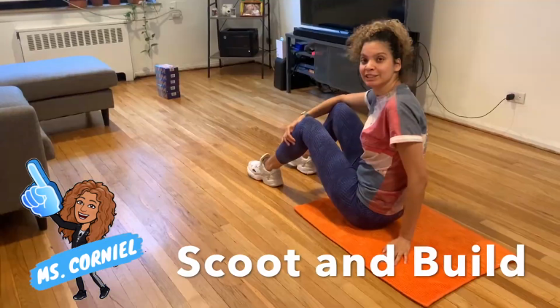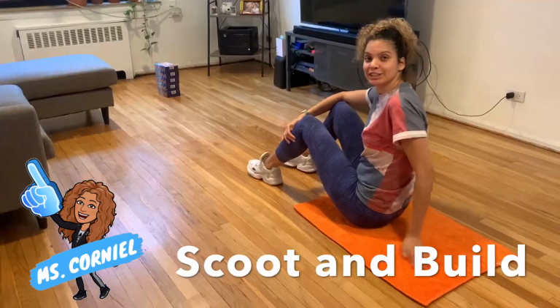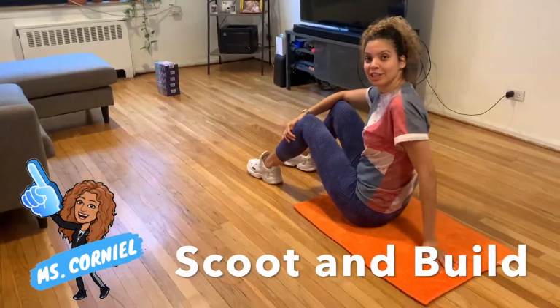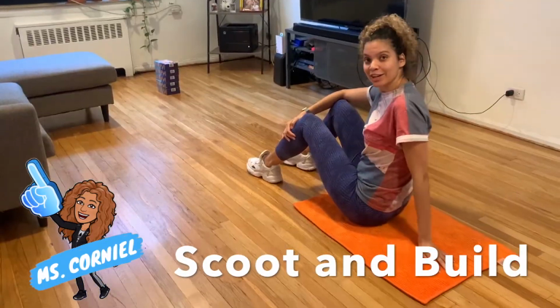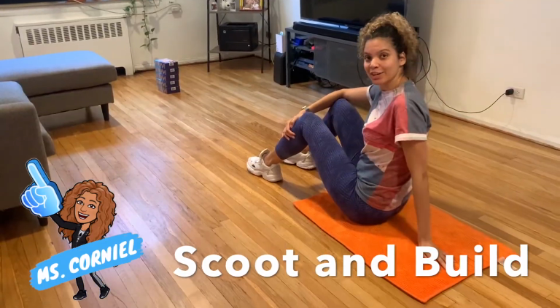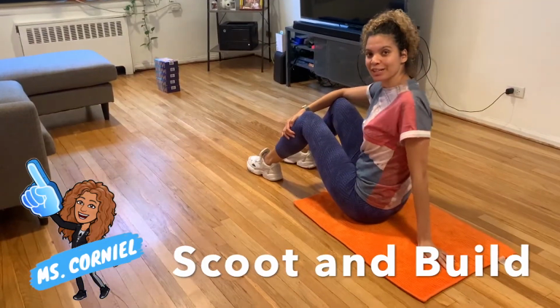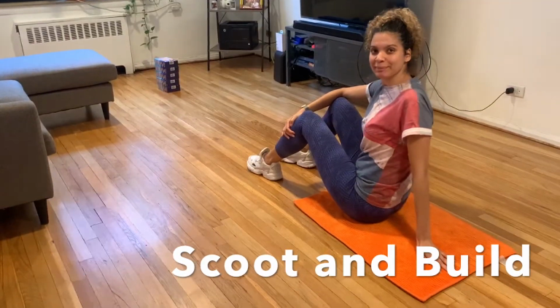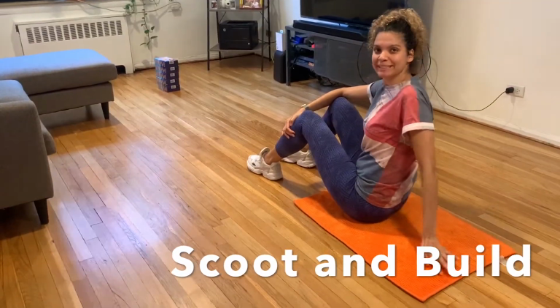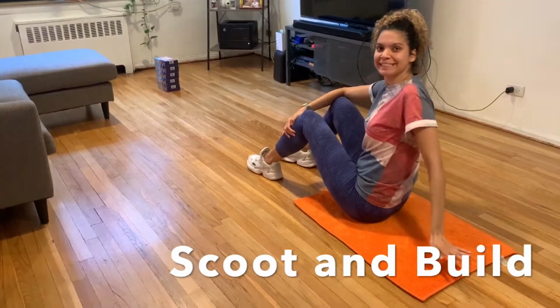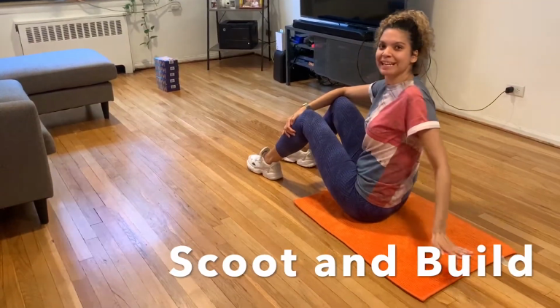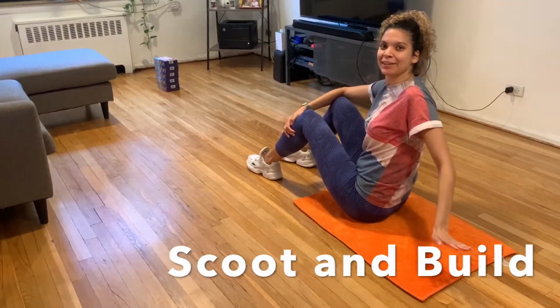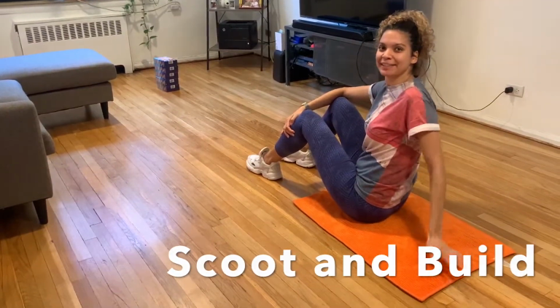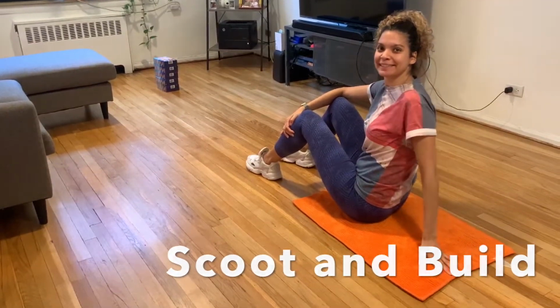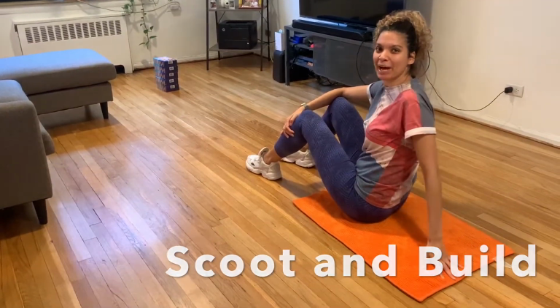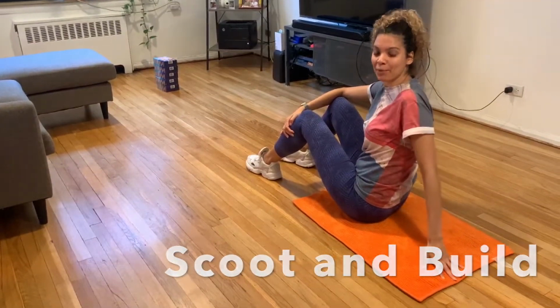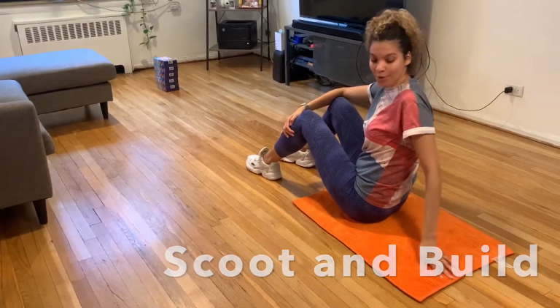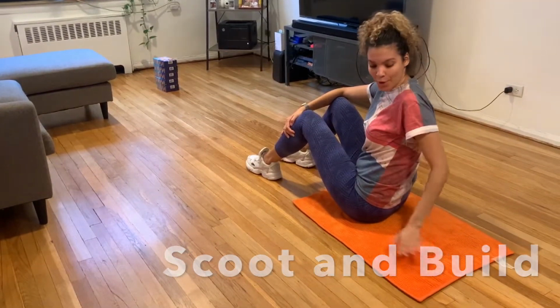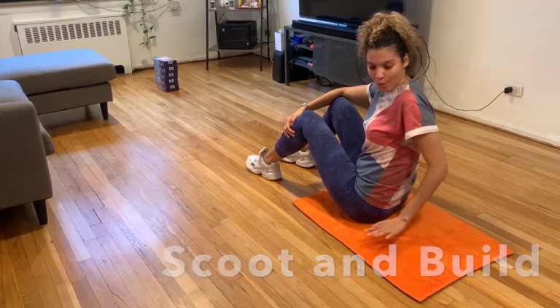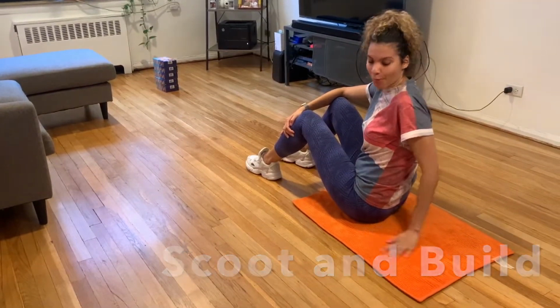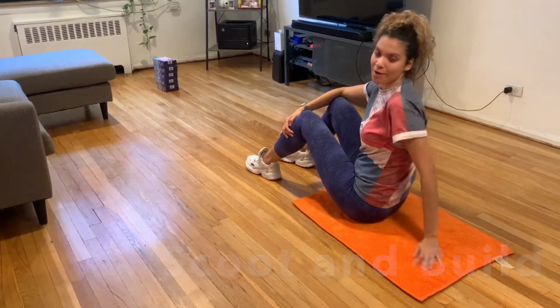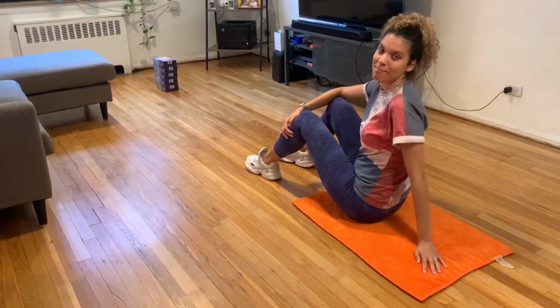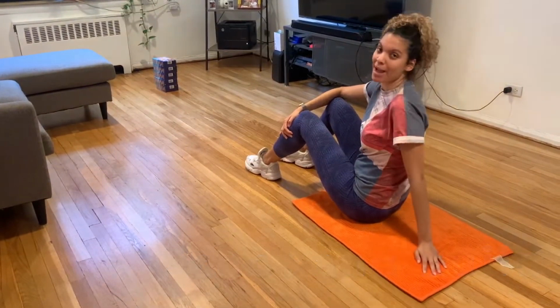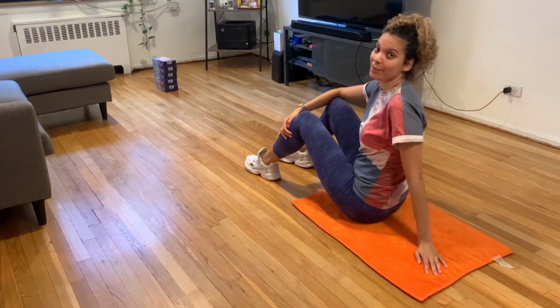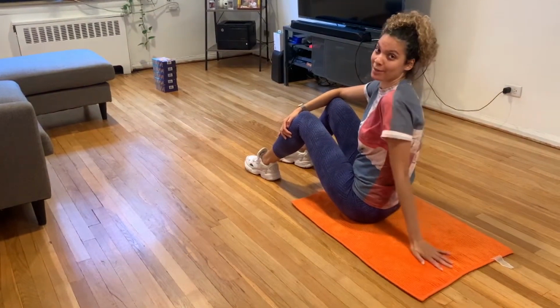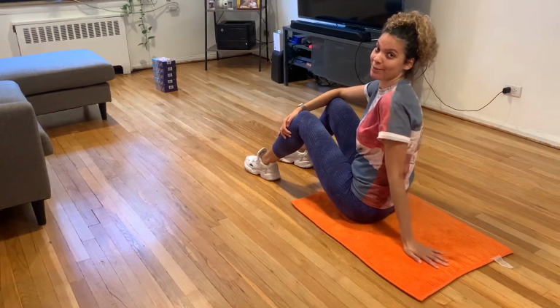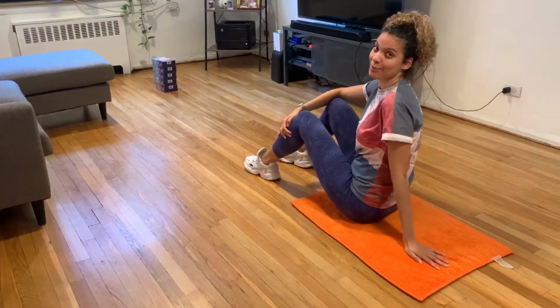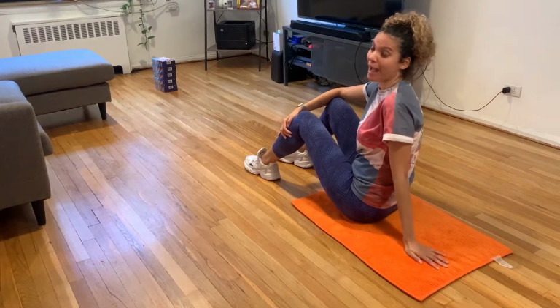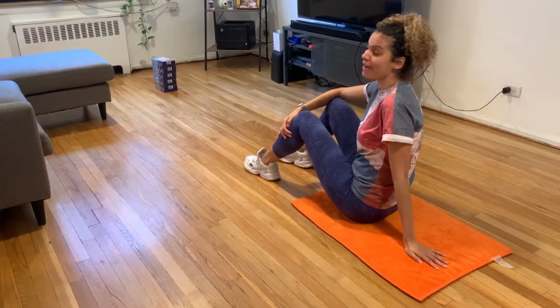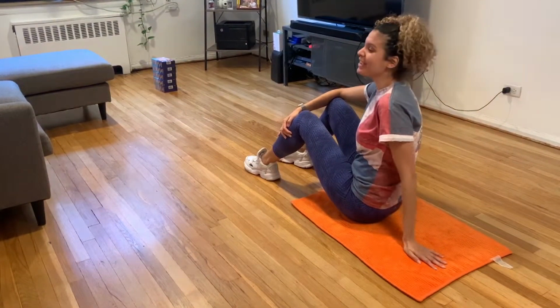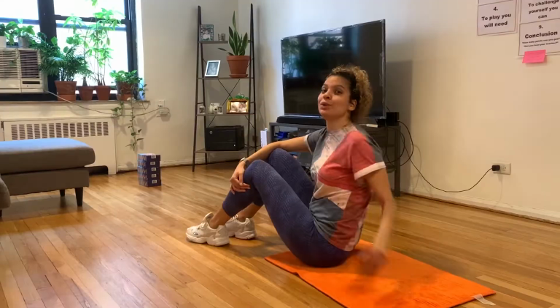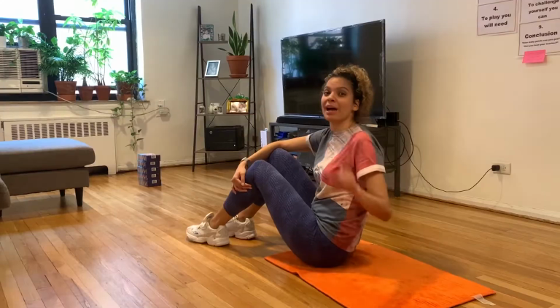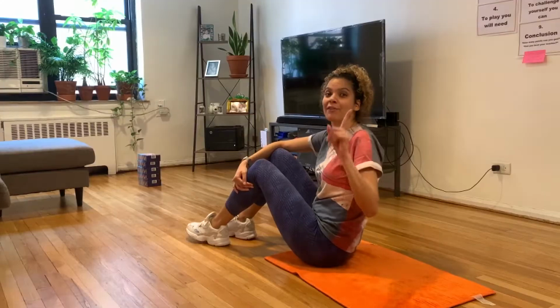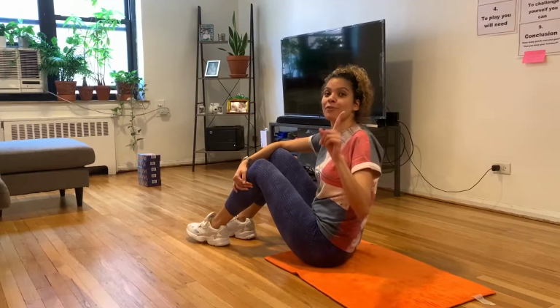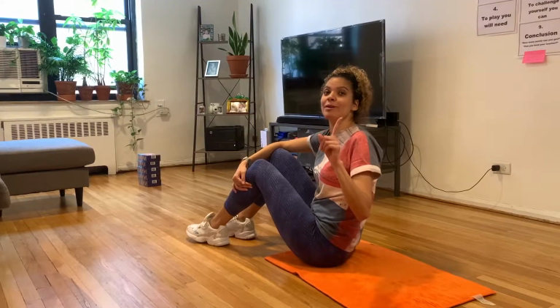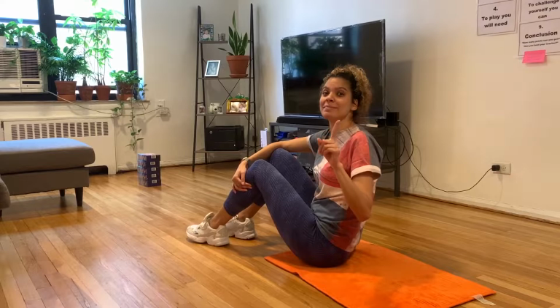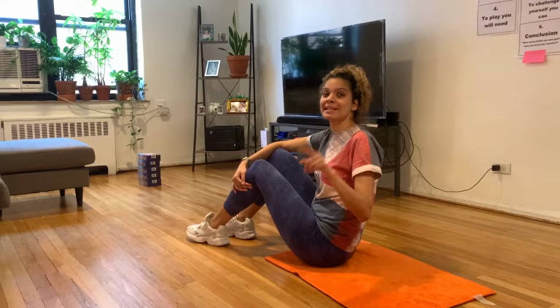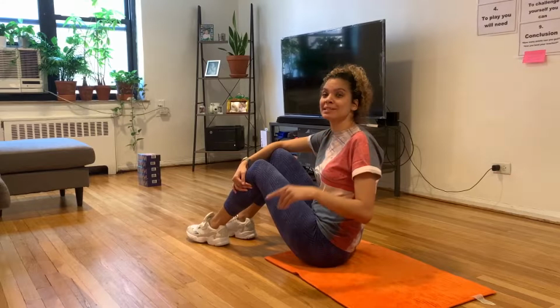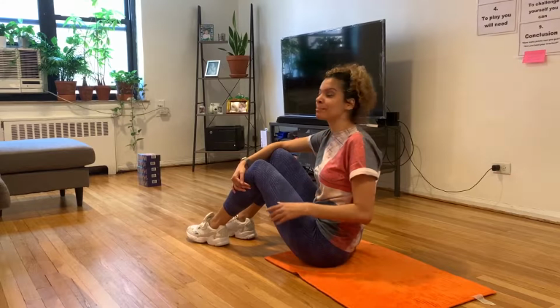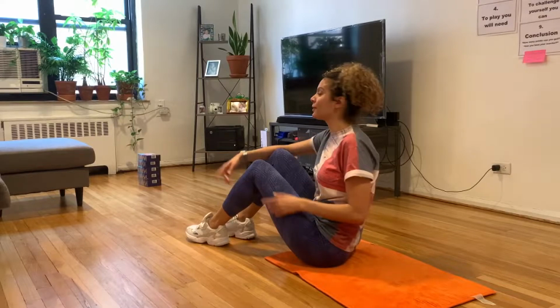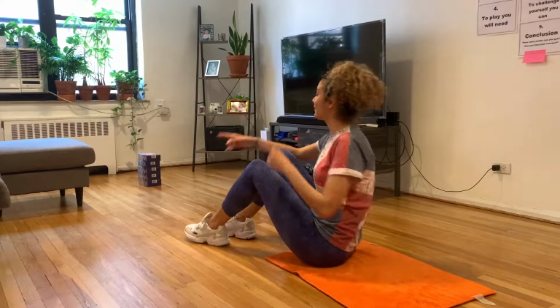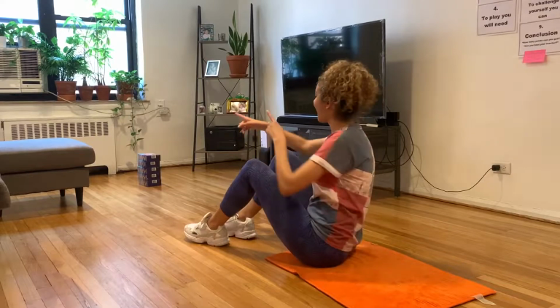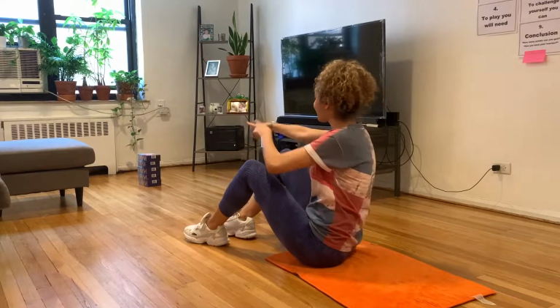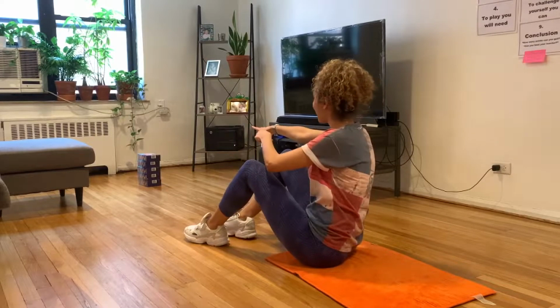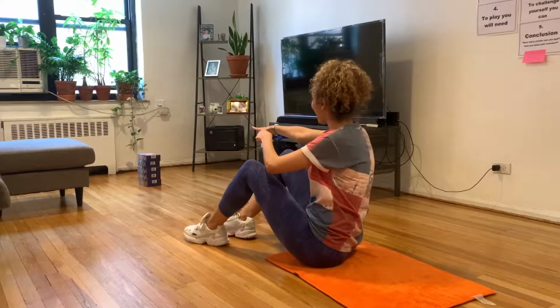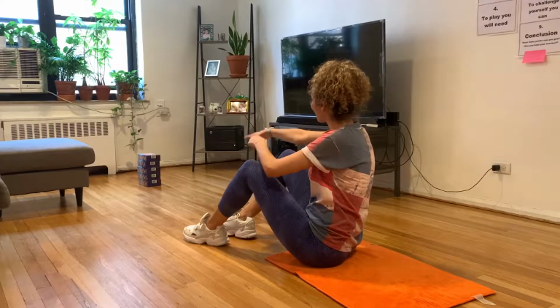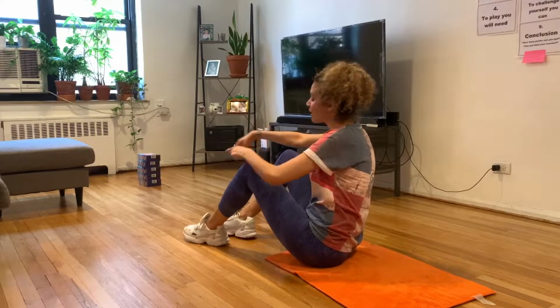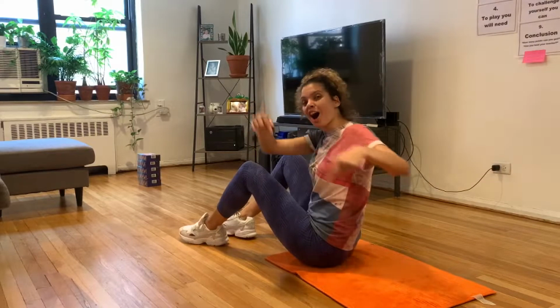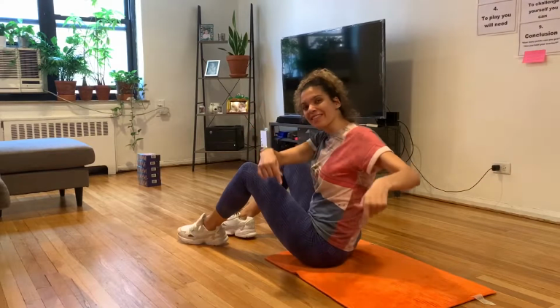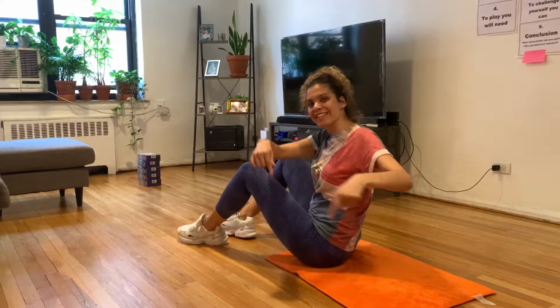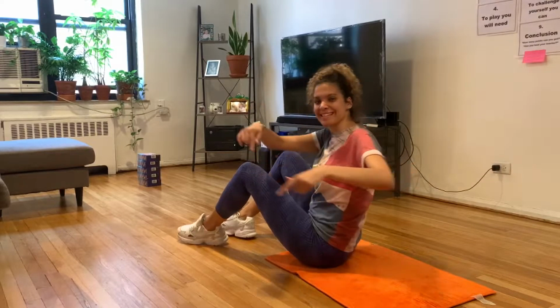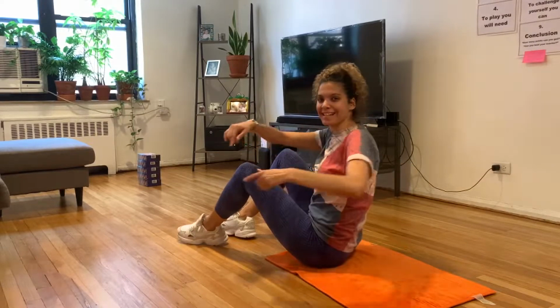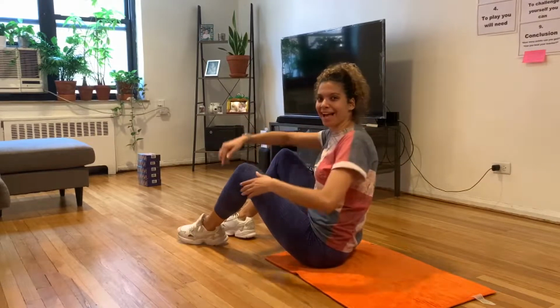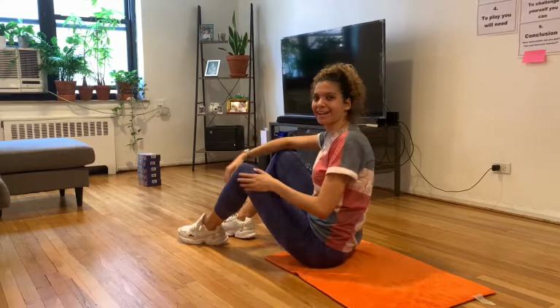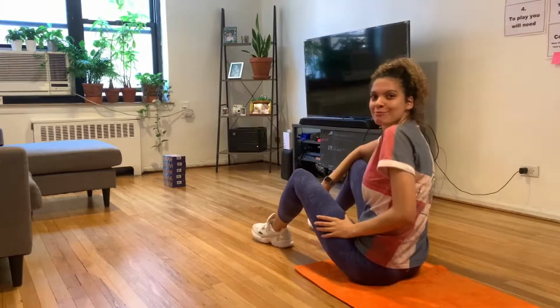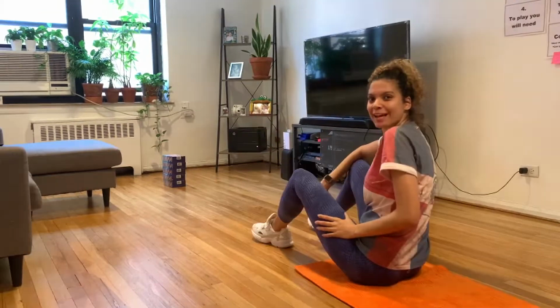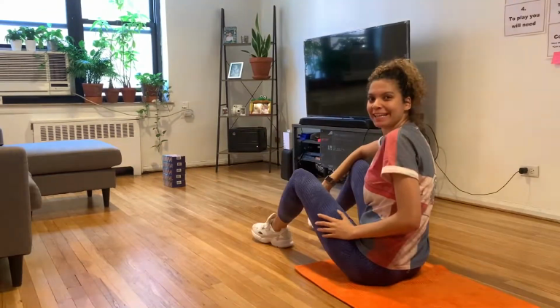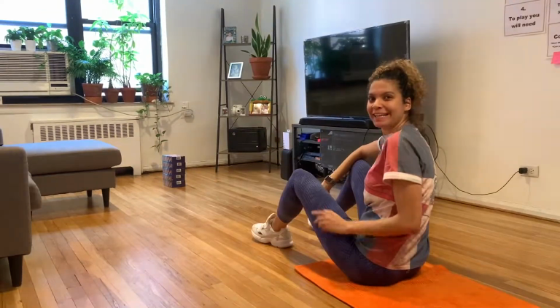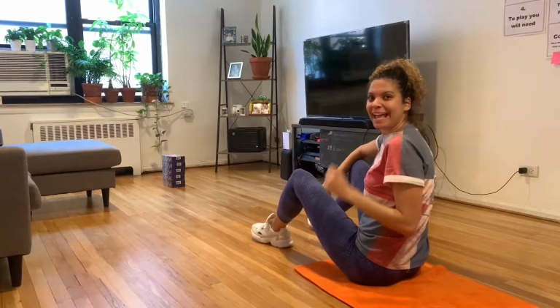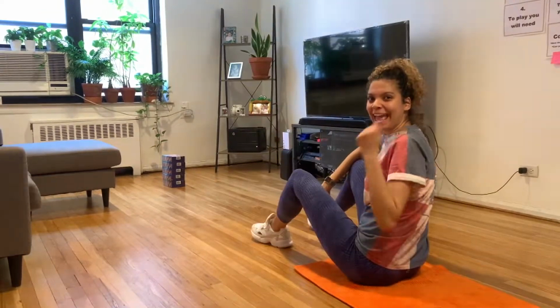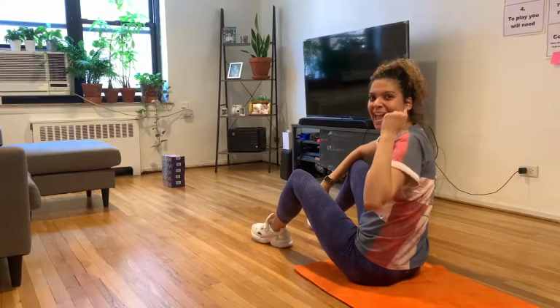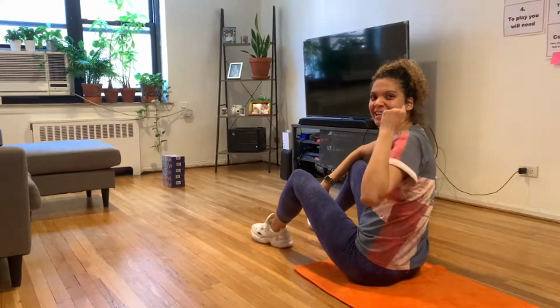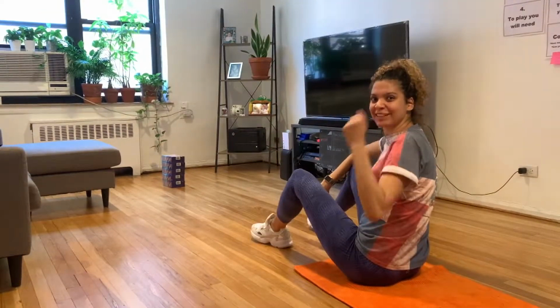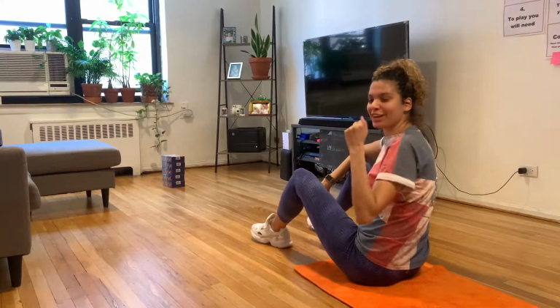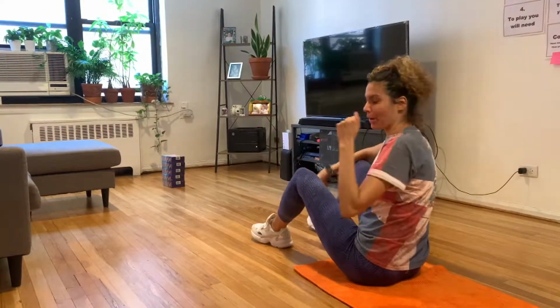To start, you're going to be sitting on a towel or a mat, whatever you have. You have one minute to build that tower on this side. Ready and go!